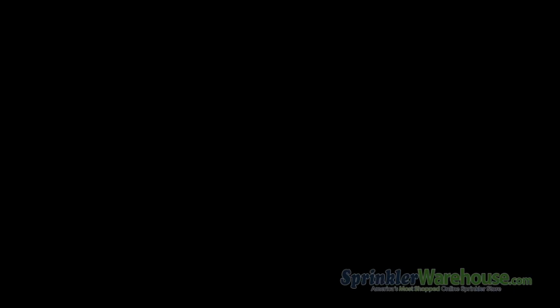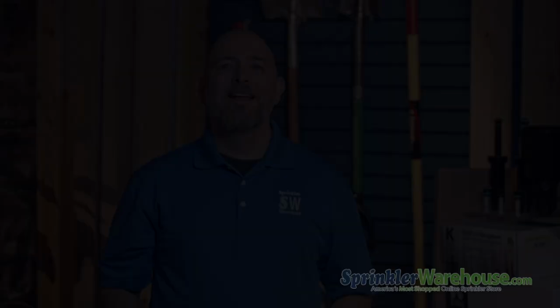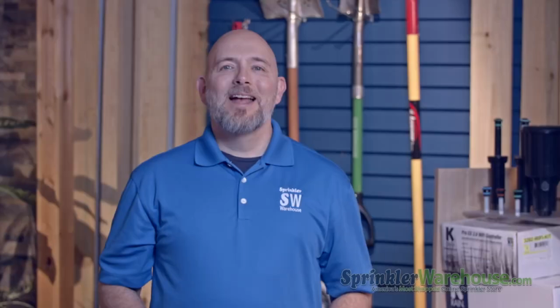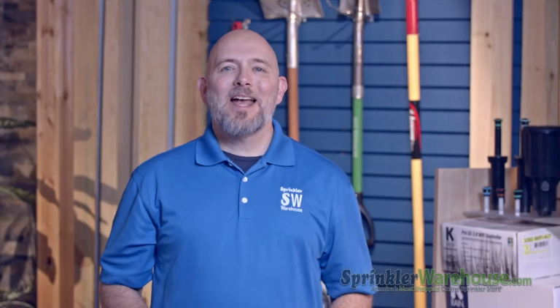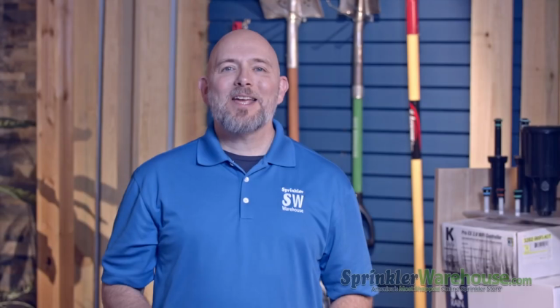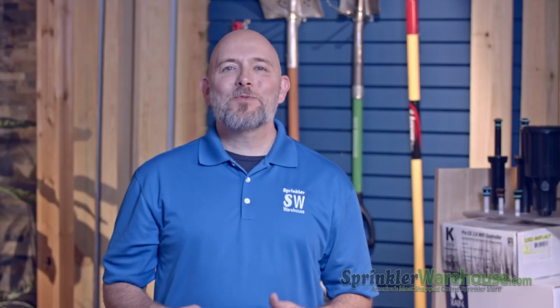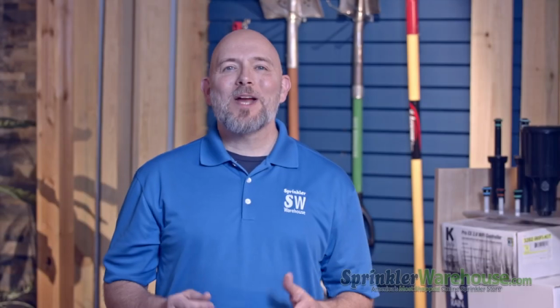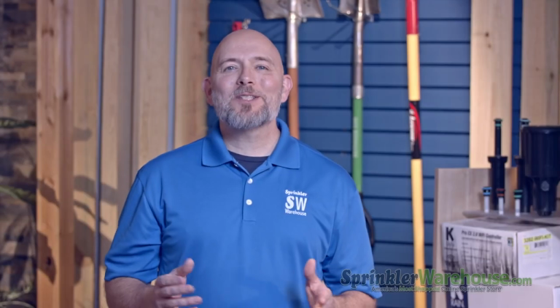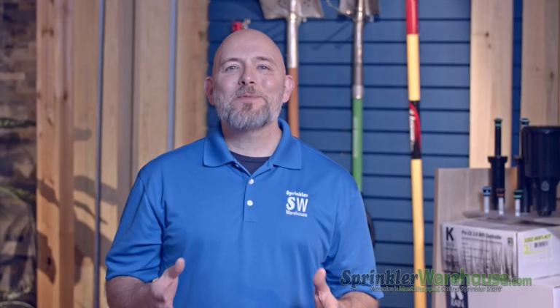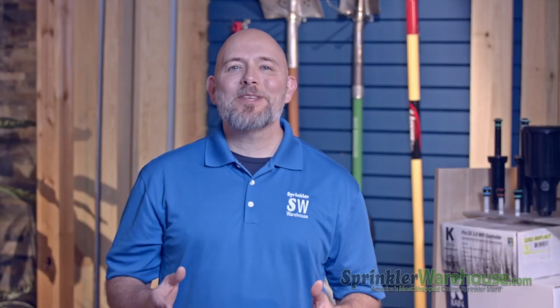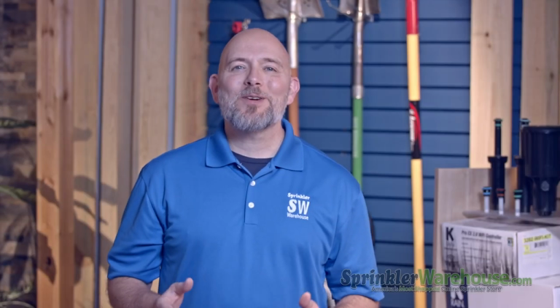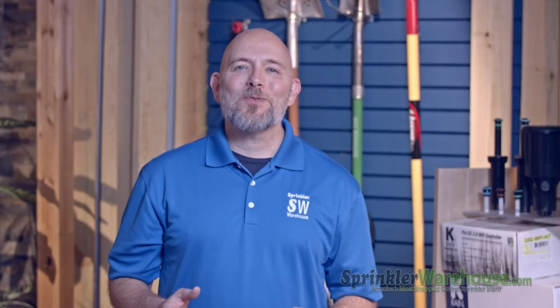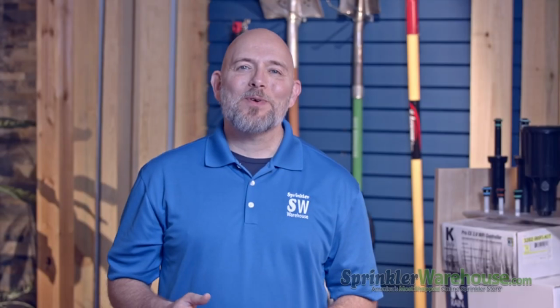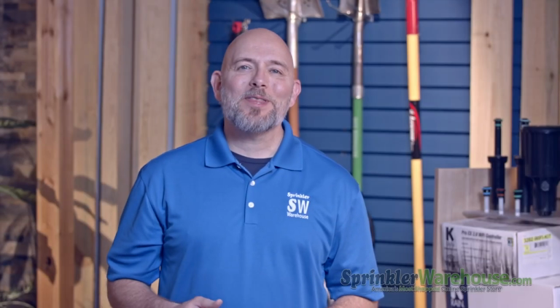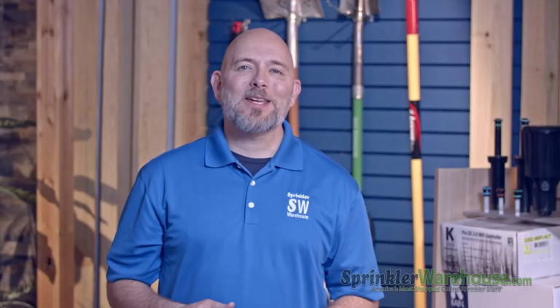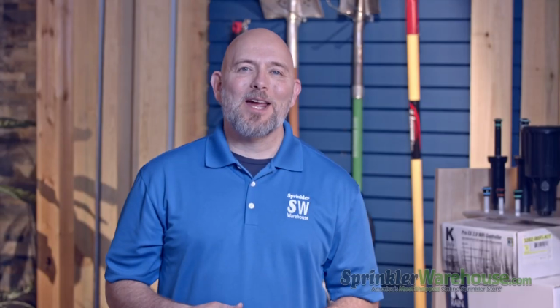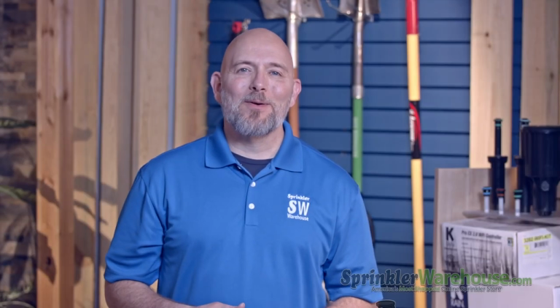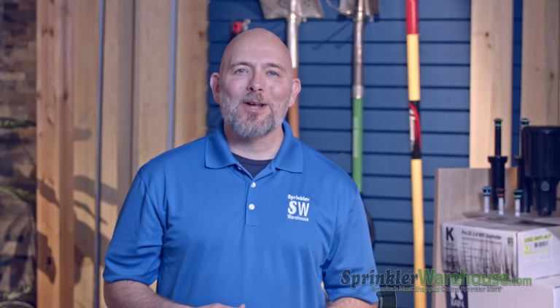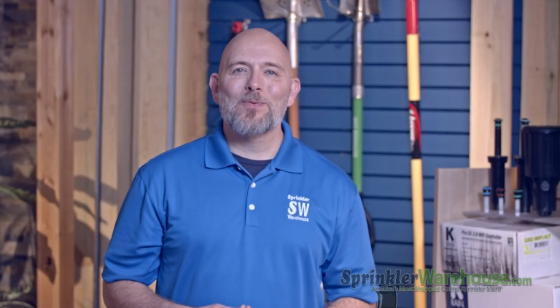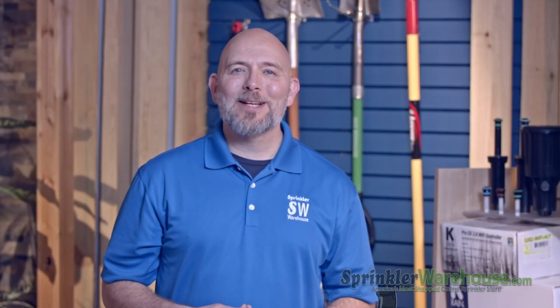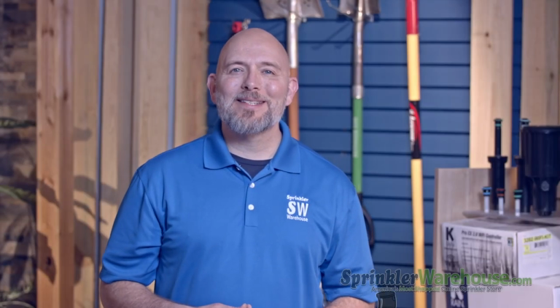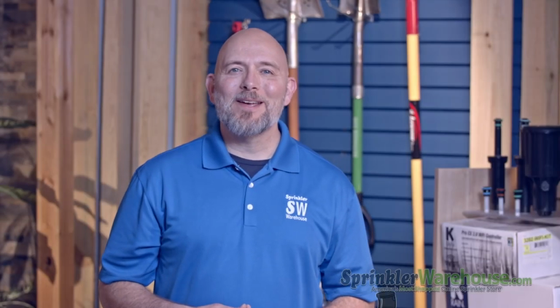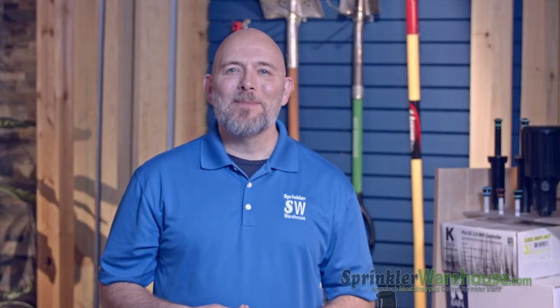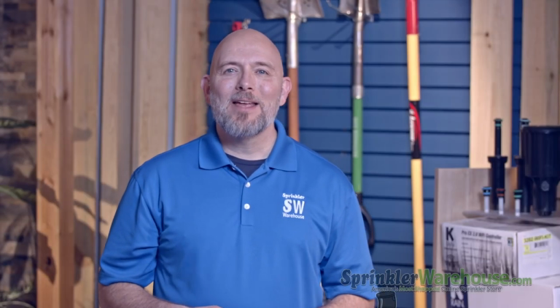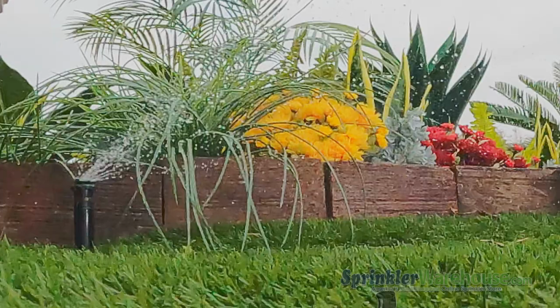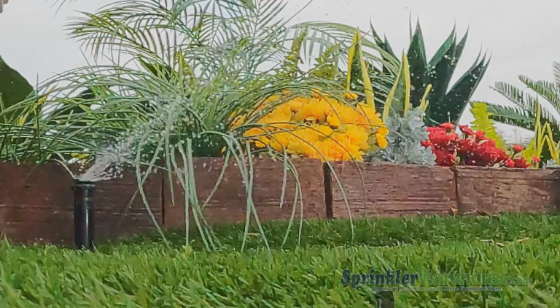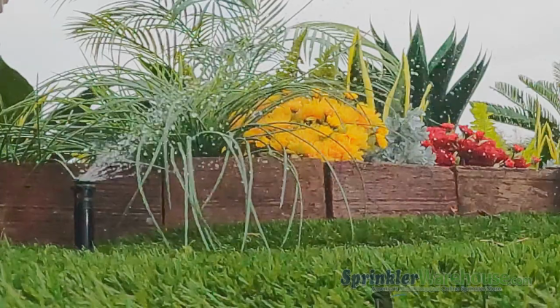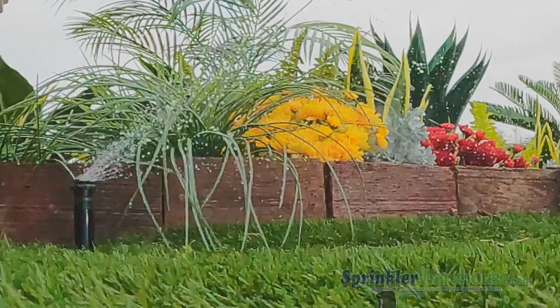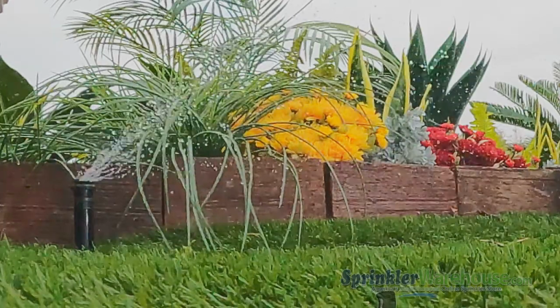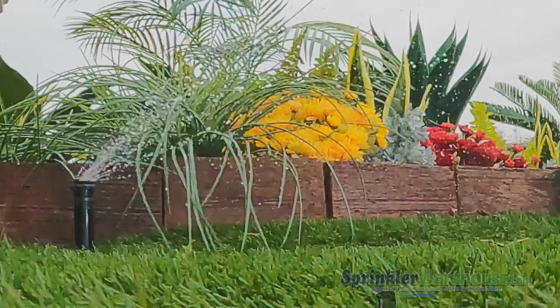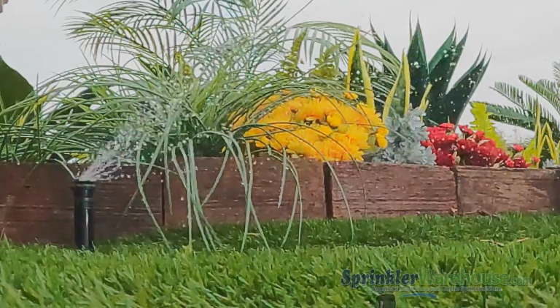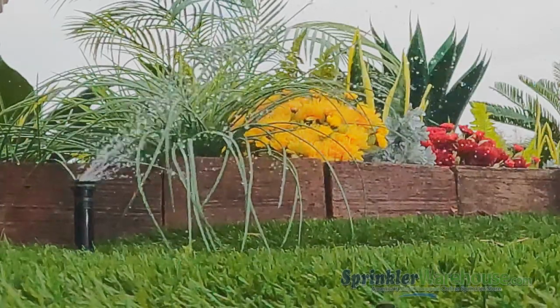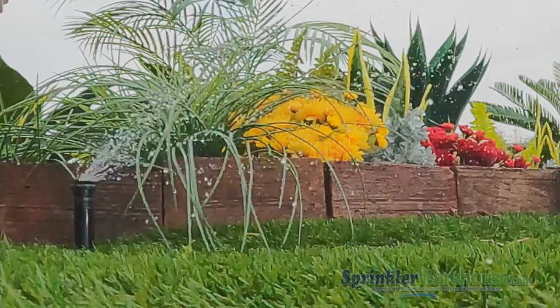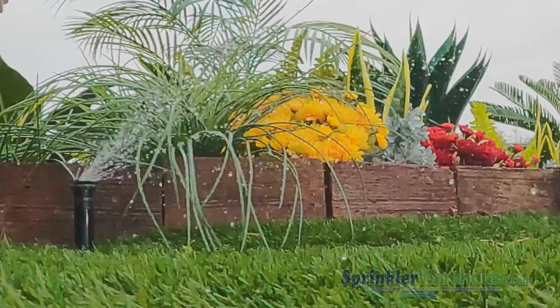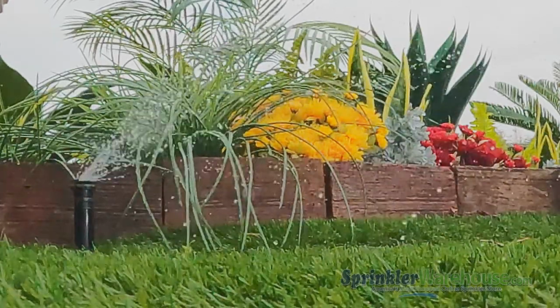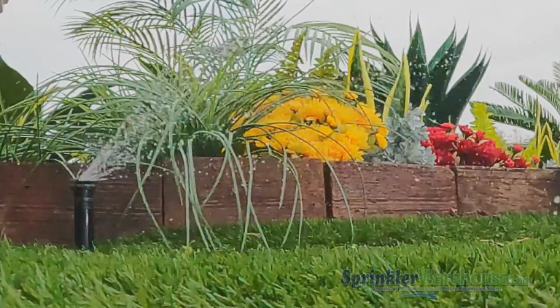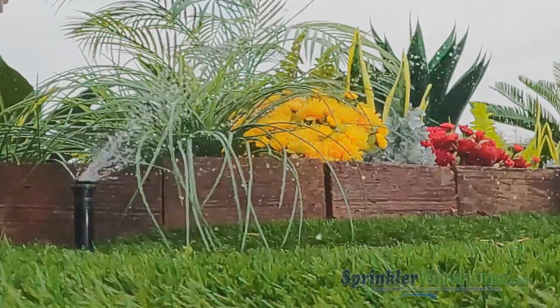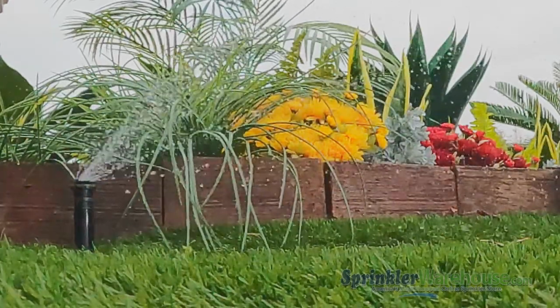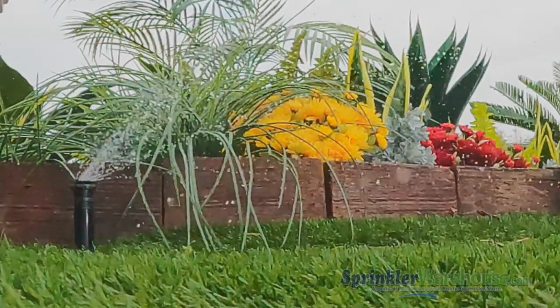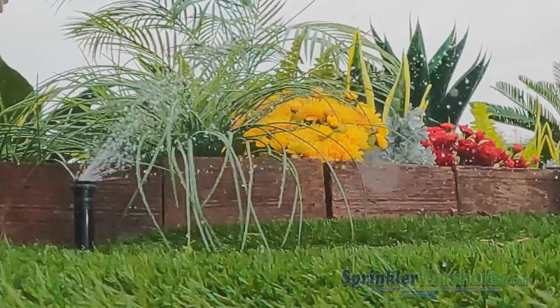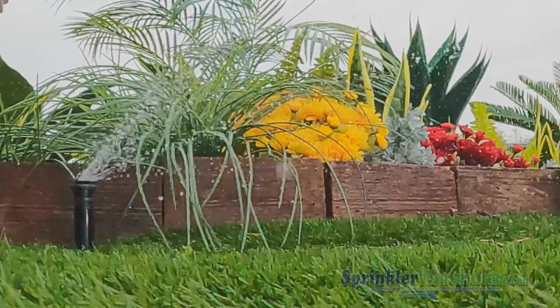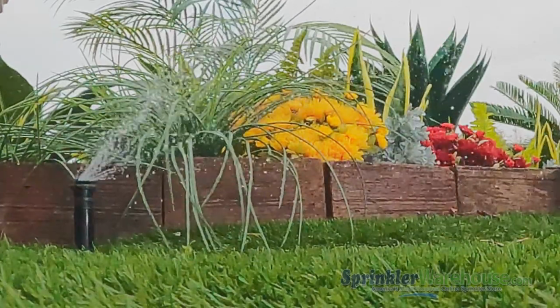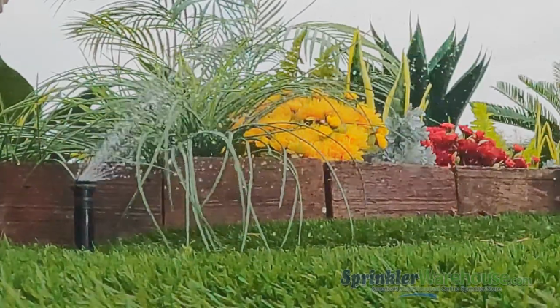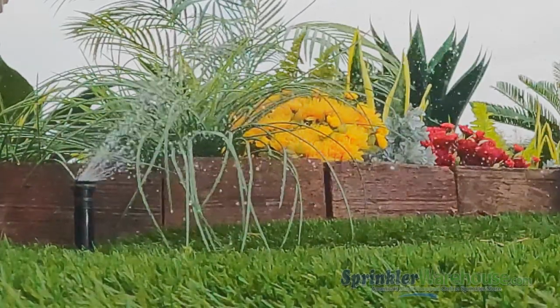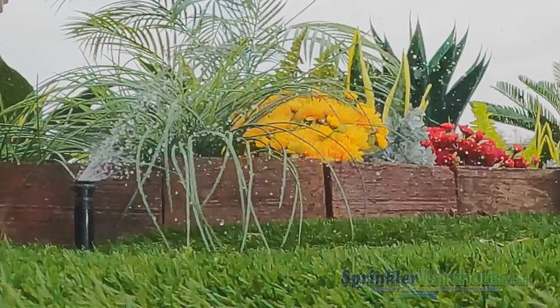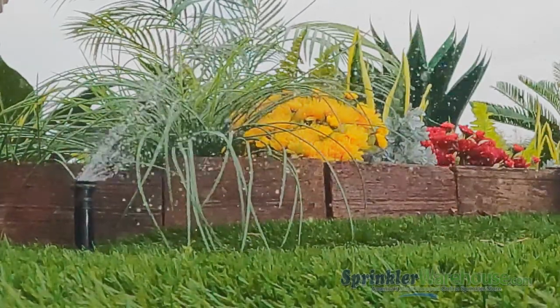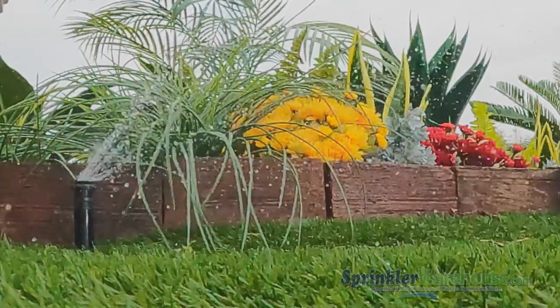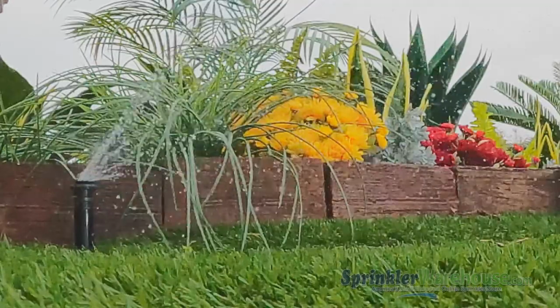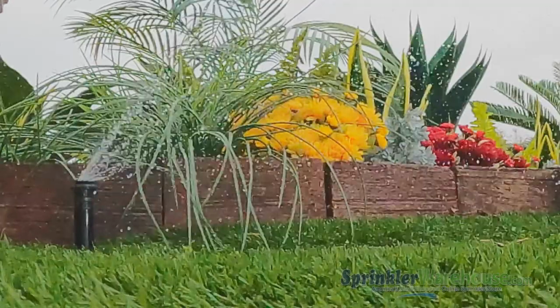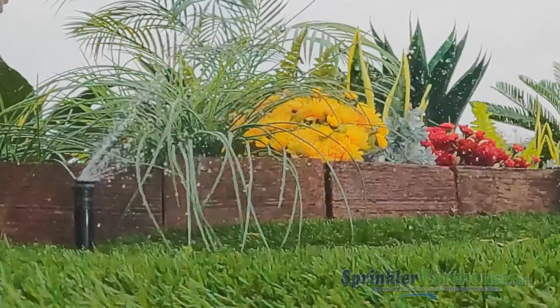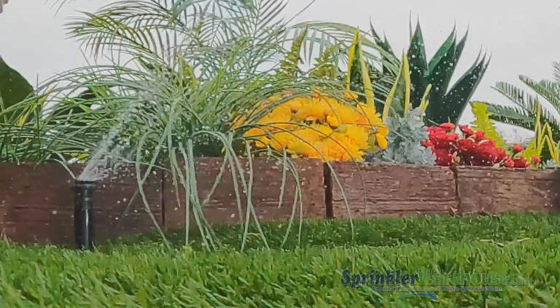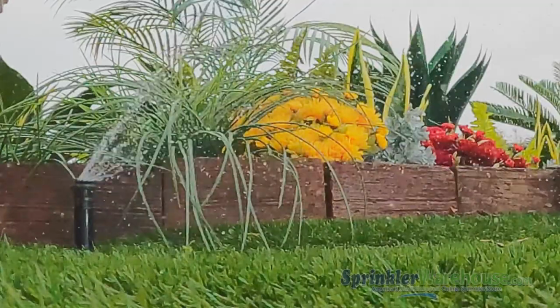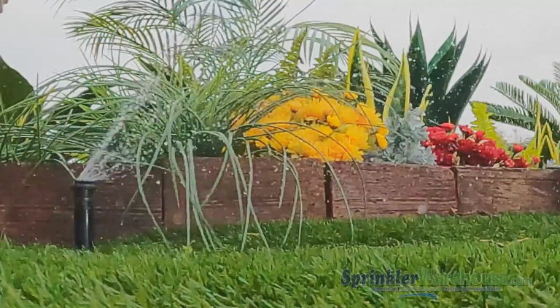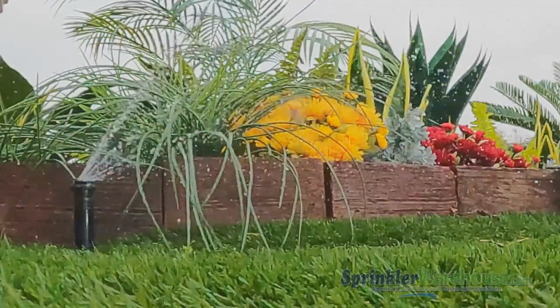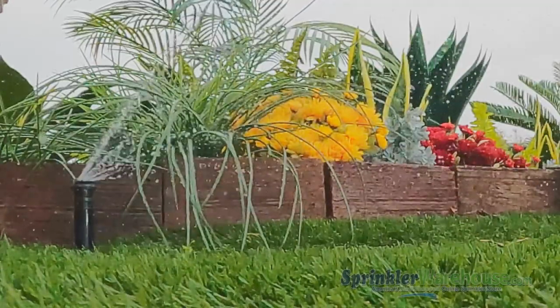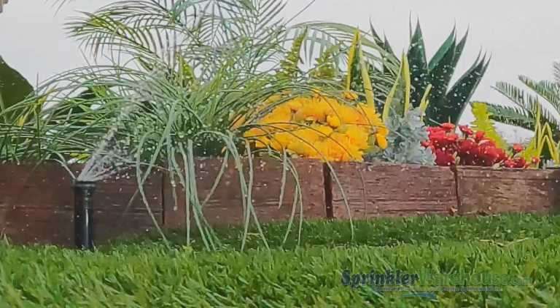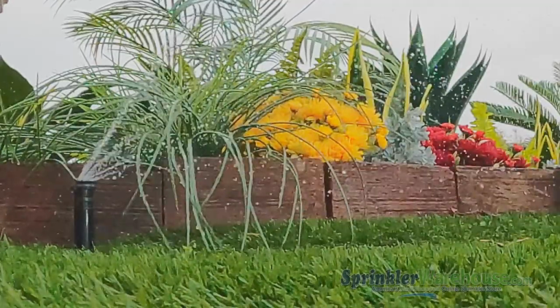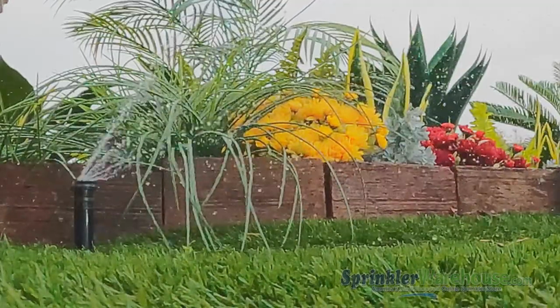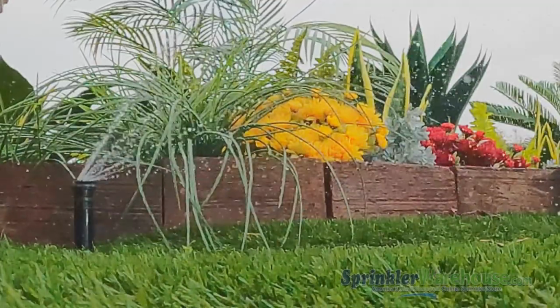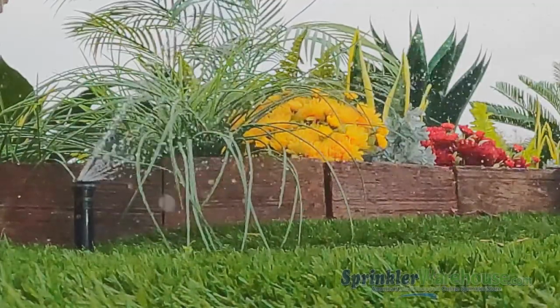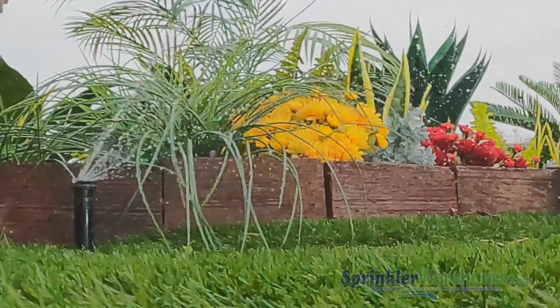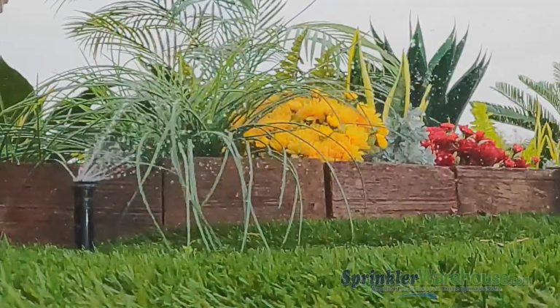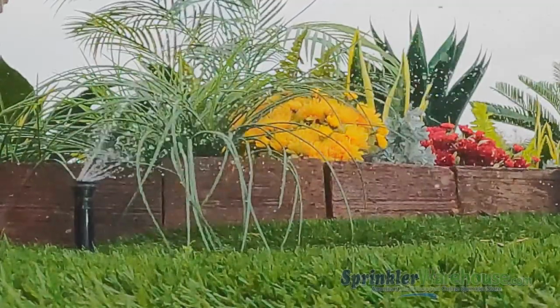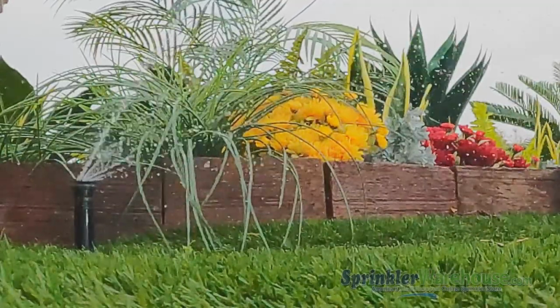Hey, Dwayne Smith here with a KRain Quick Tip. Have you seen those little rotary nozzles with the funny little water fingers? What's up with those?